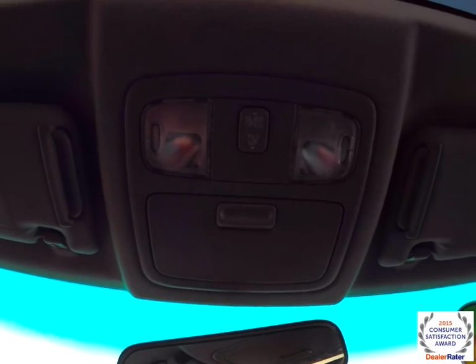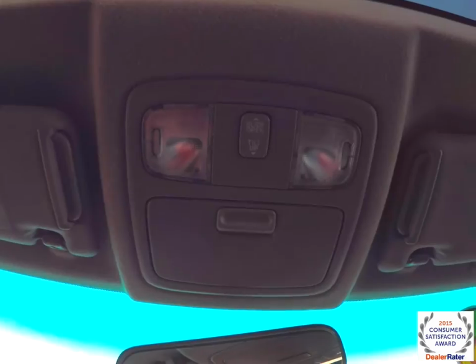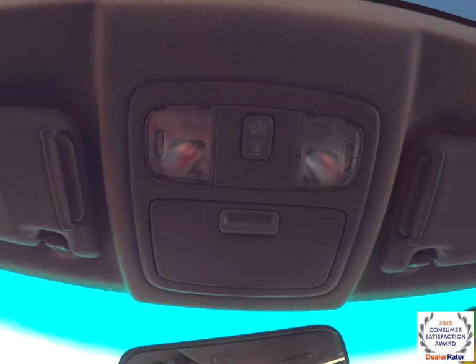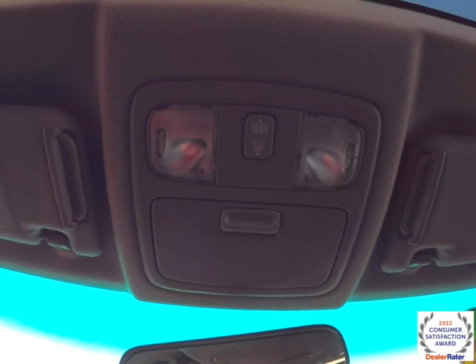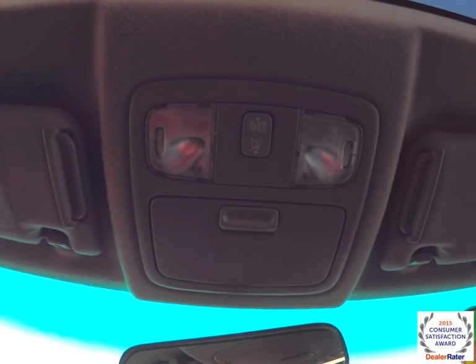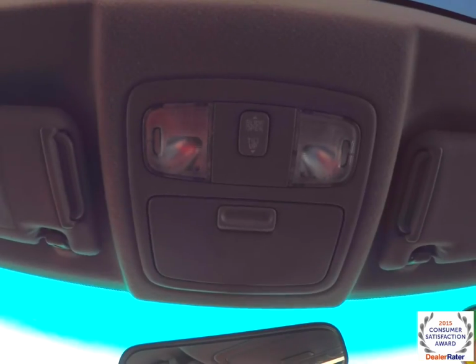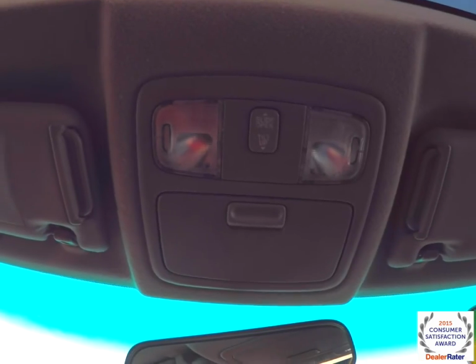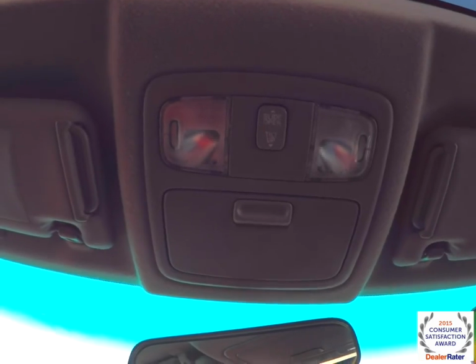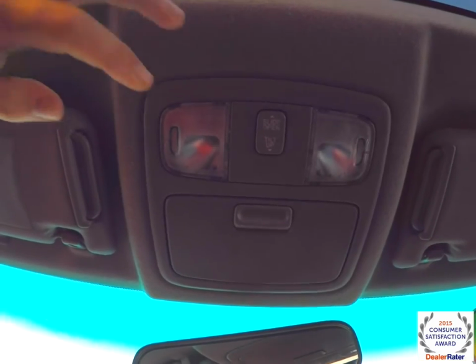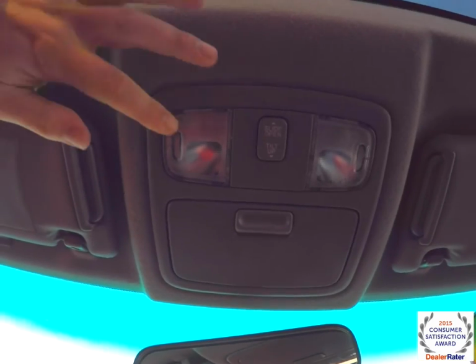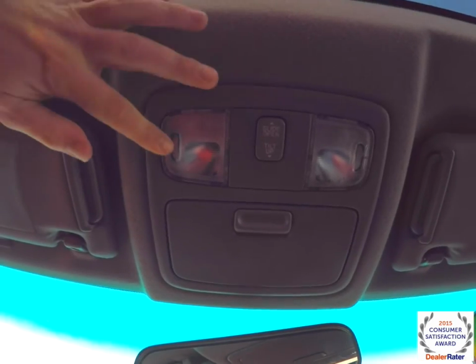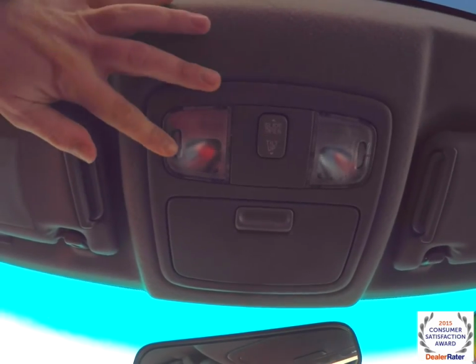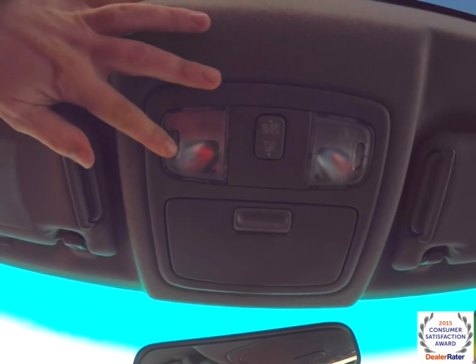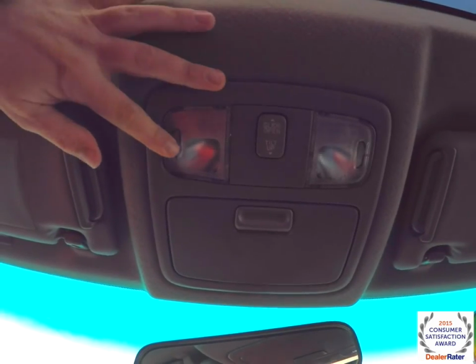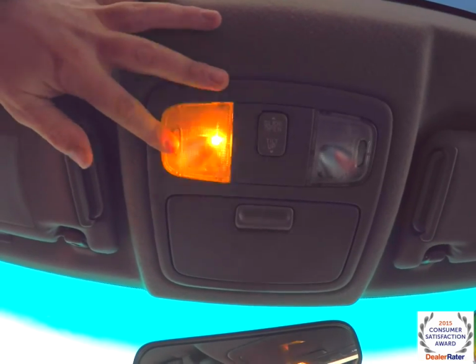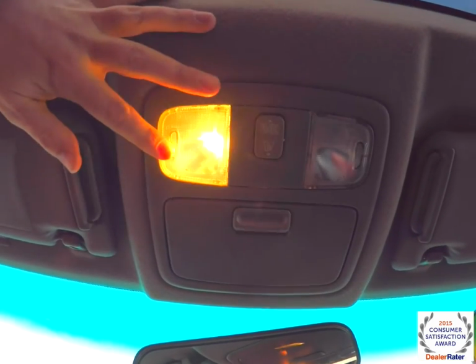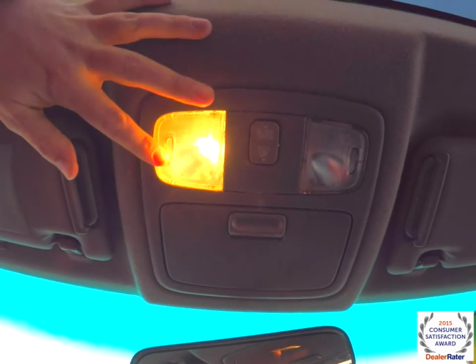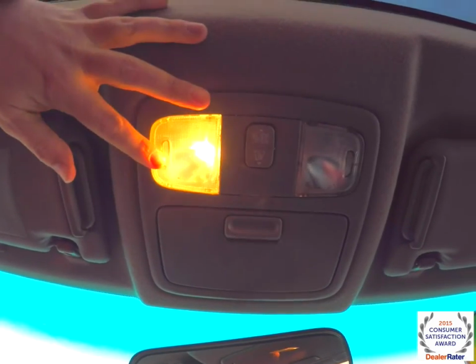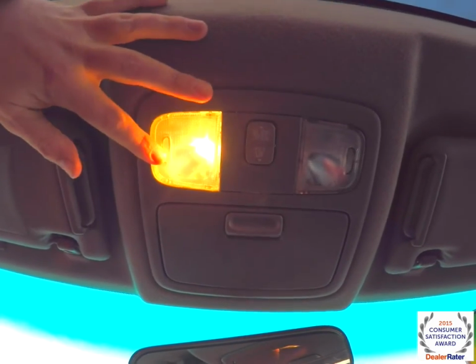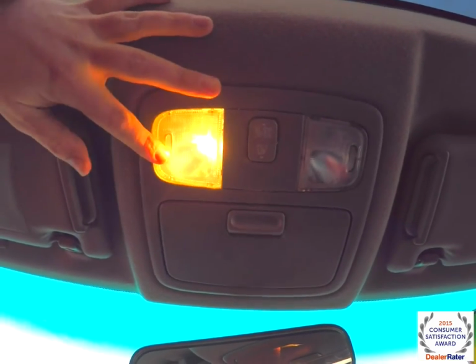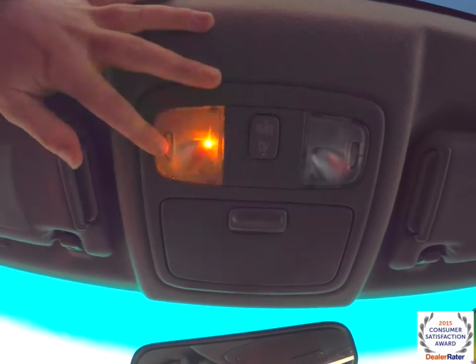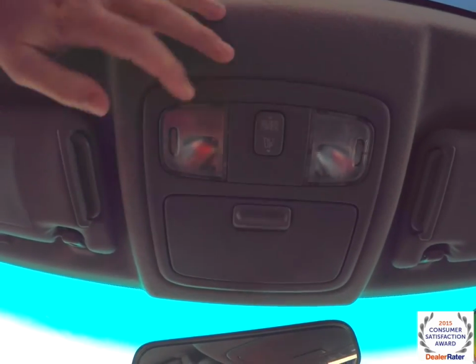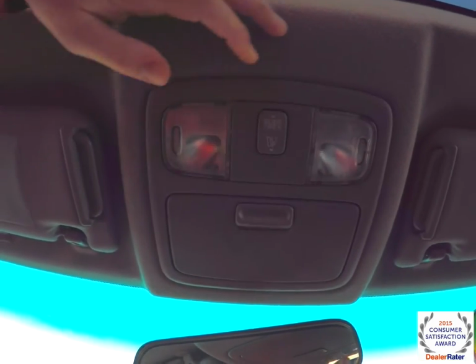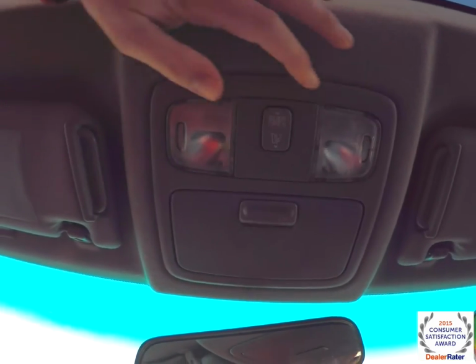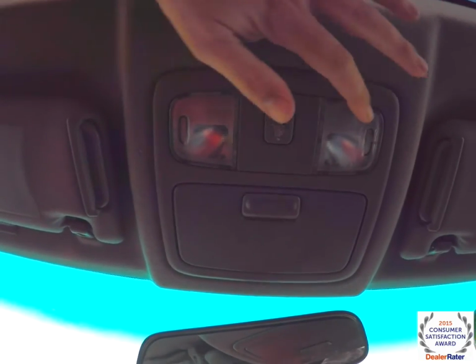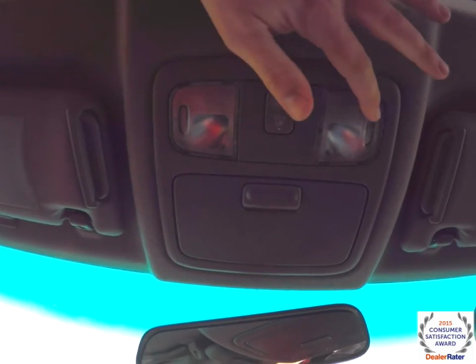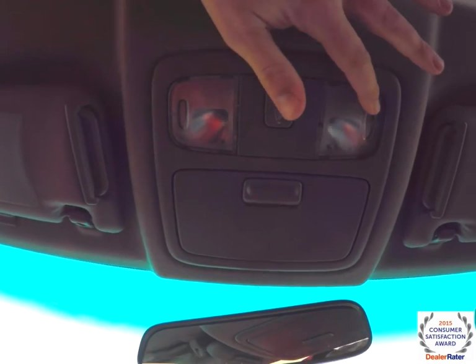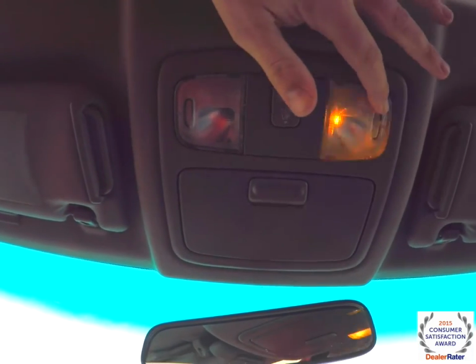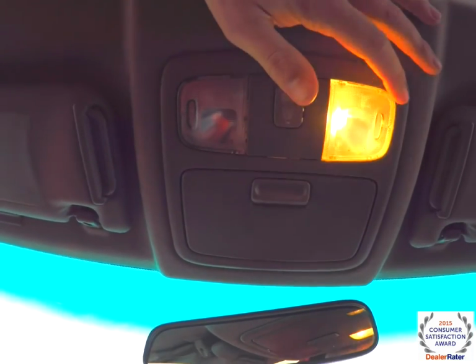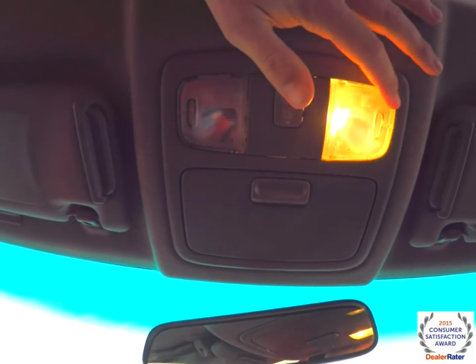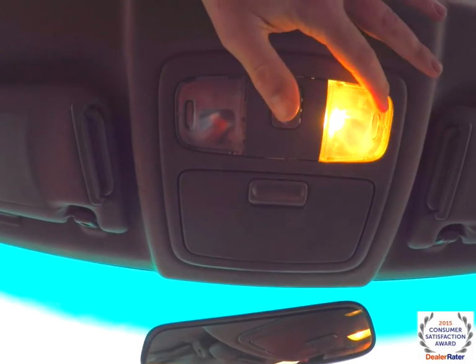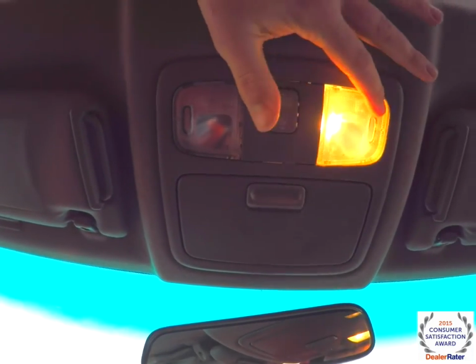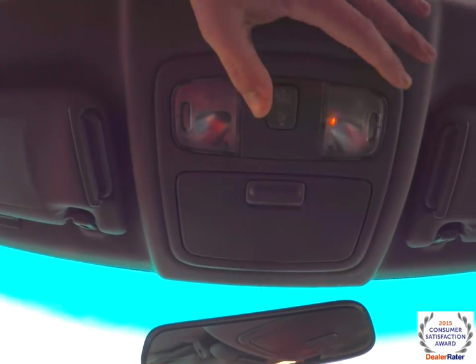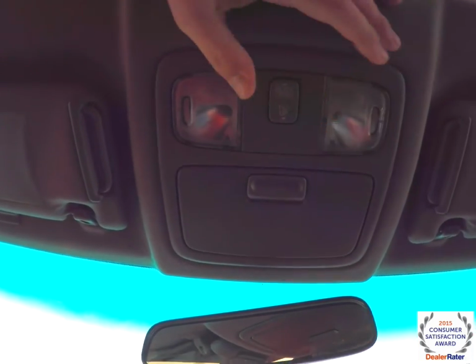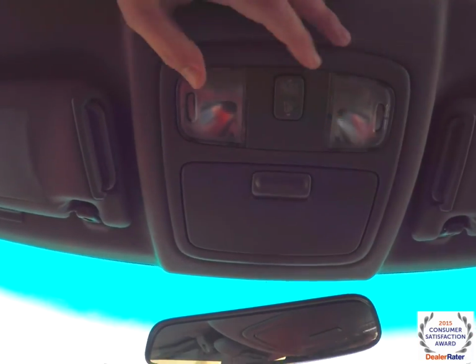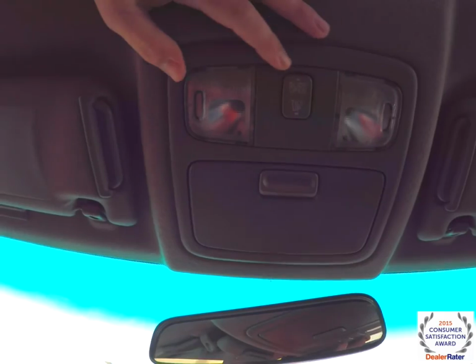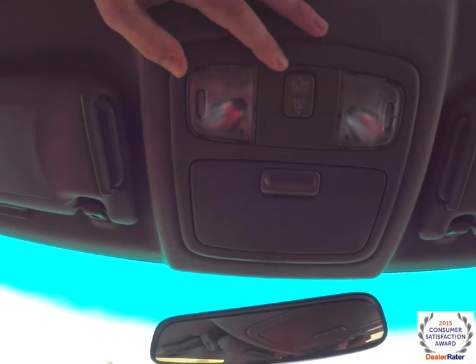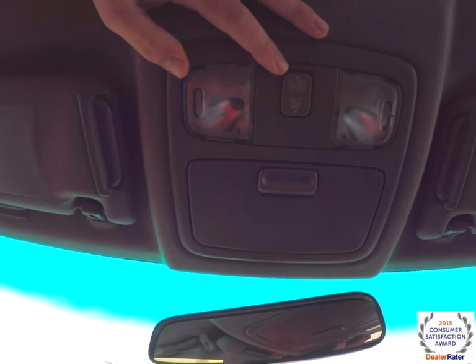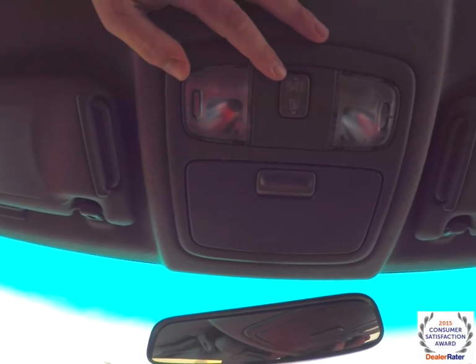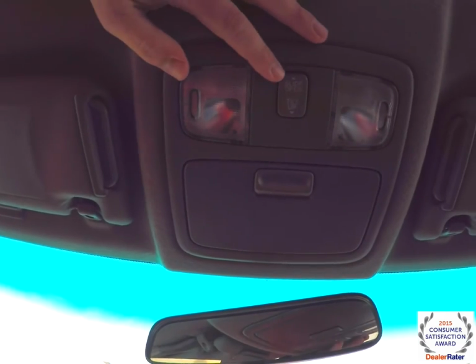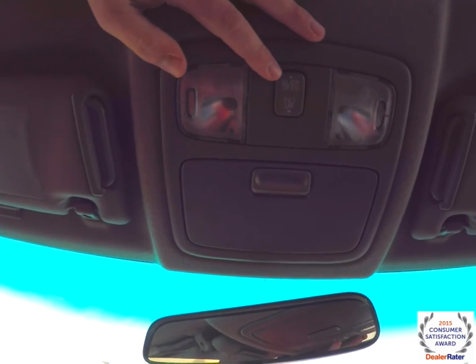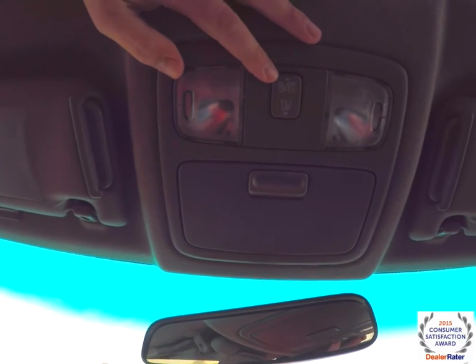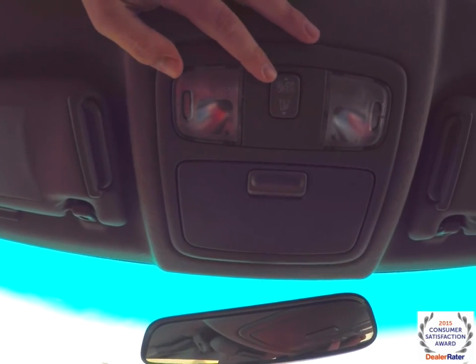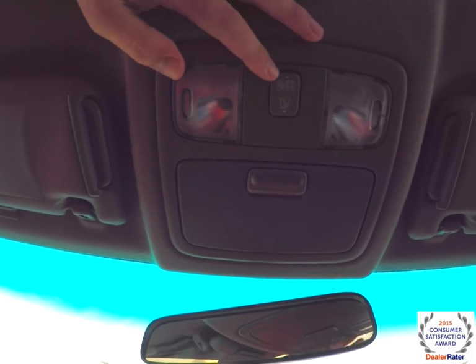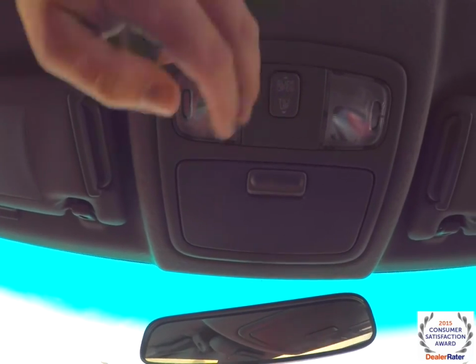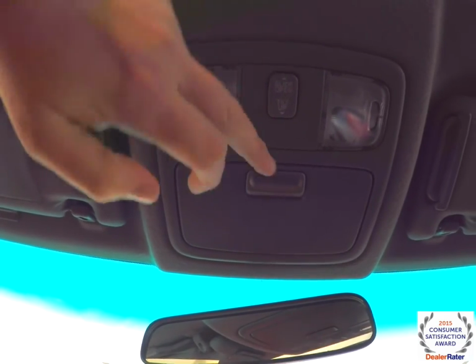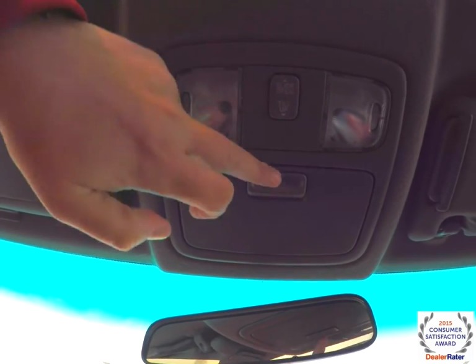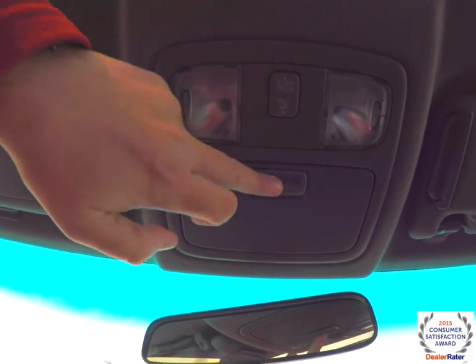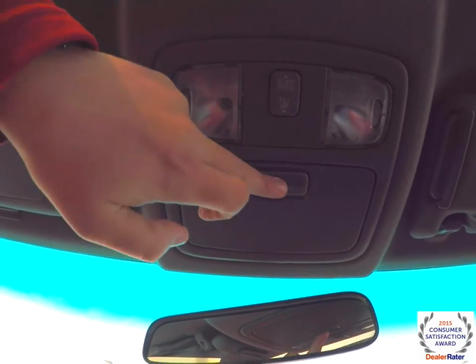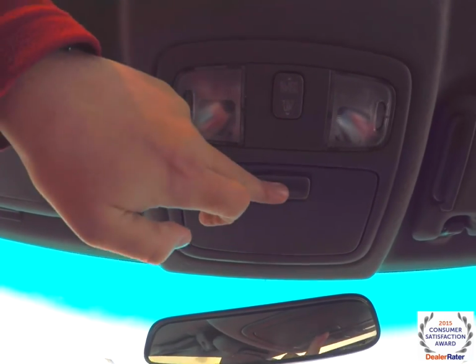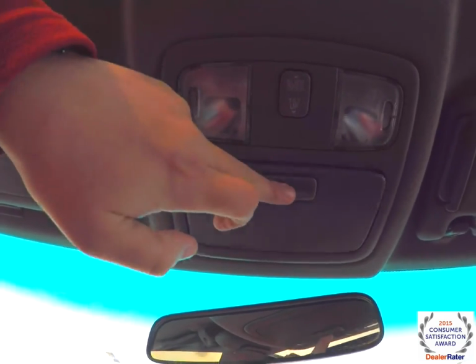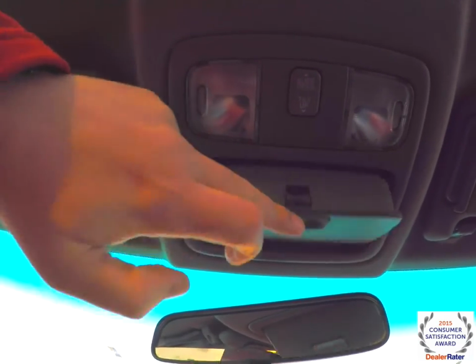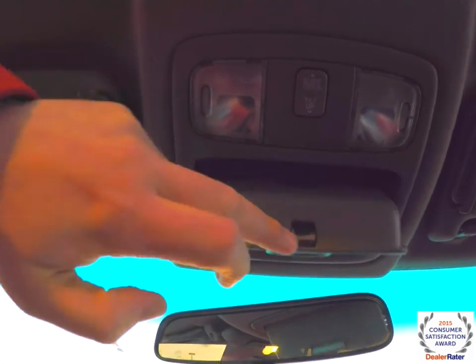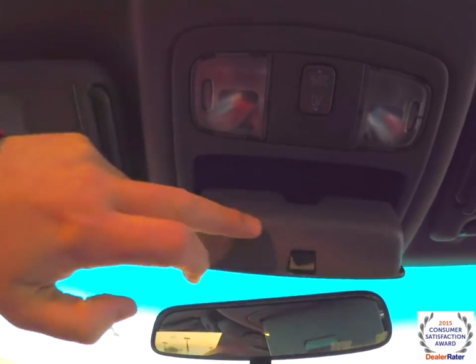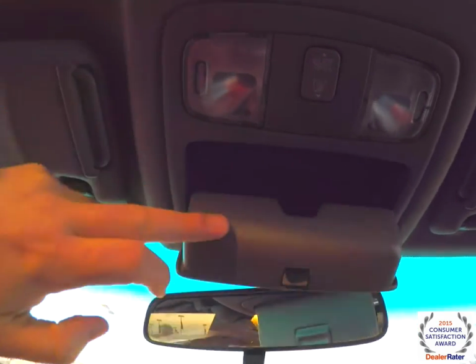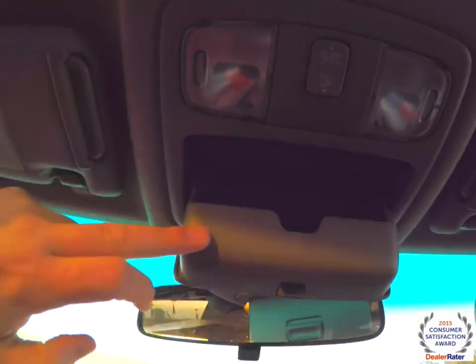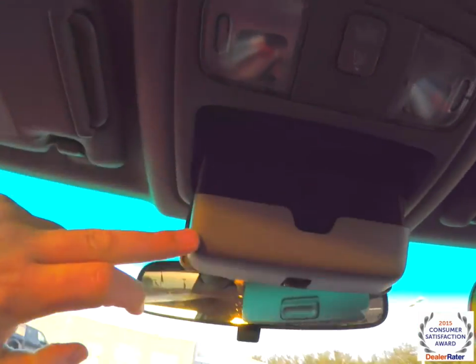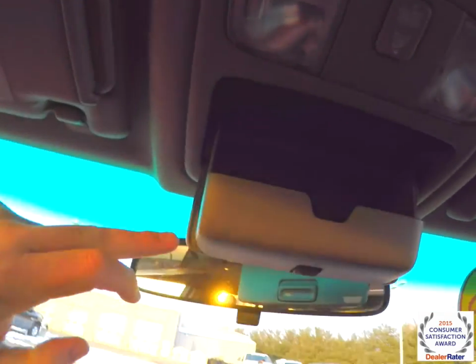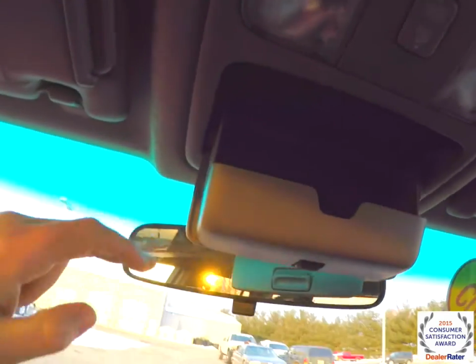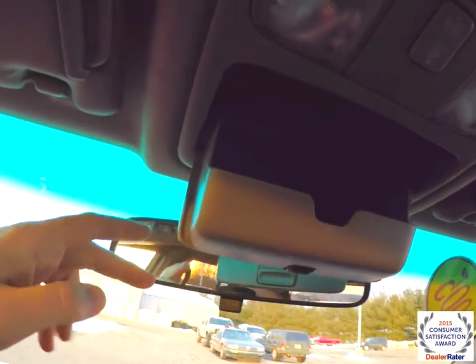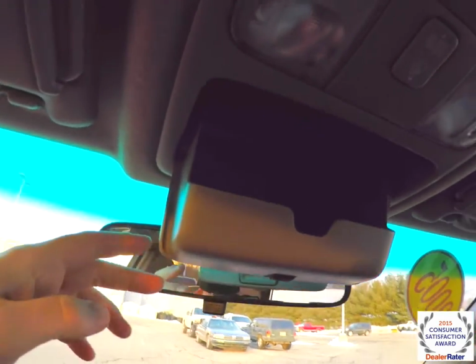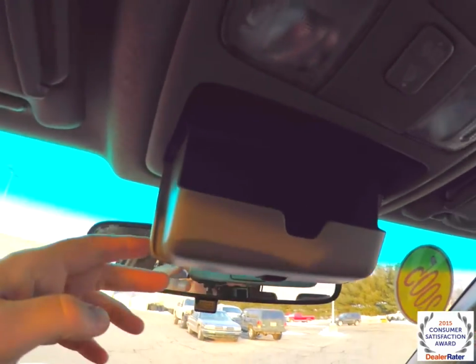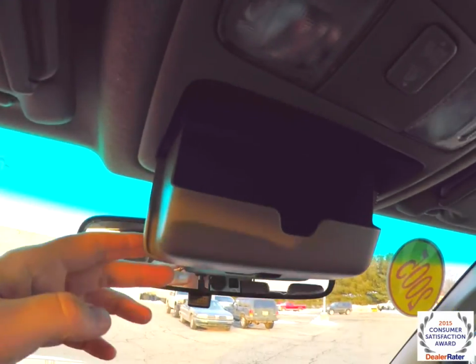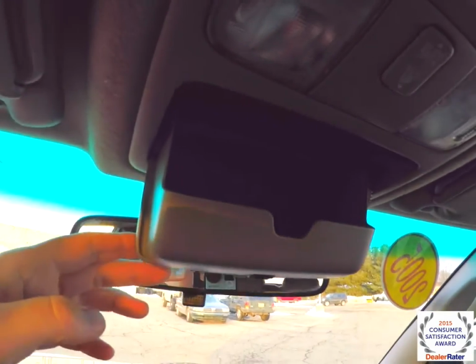Looking overhead, you have overhead map lights, your sunroof control, and a sunglasses holder.